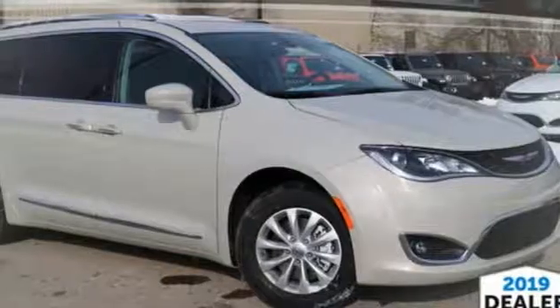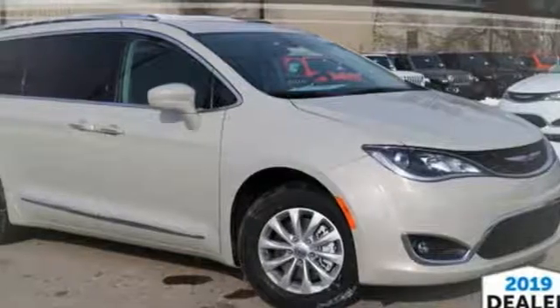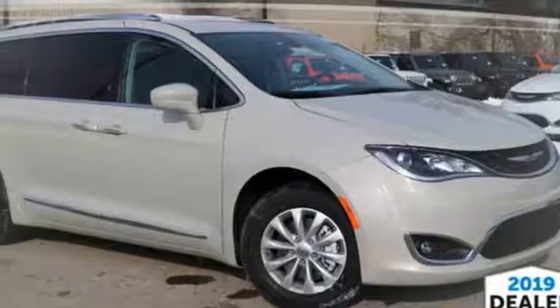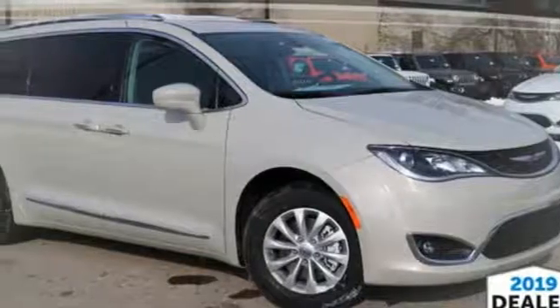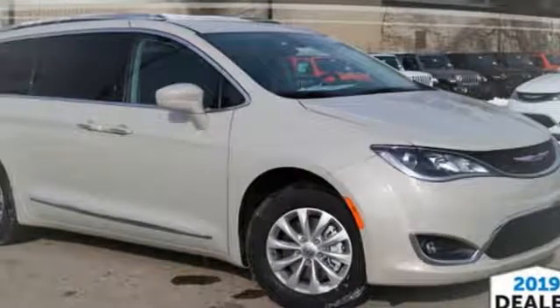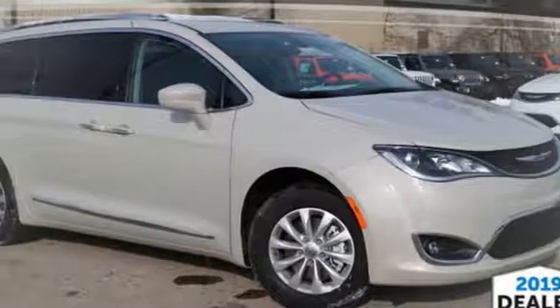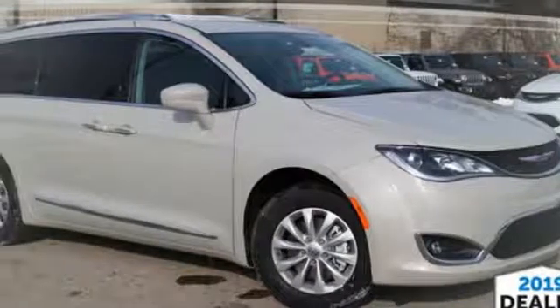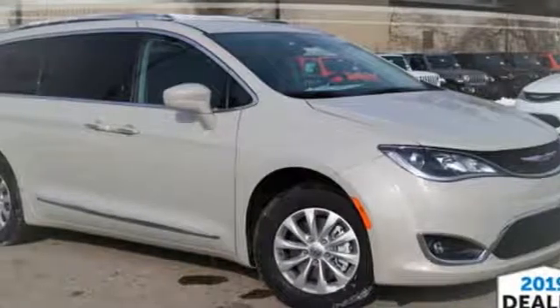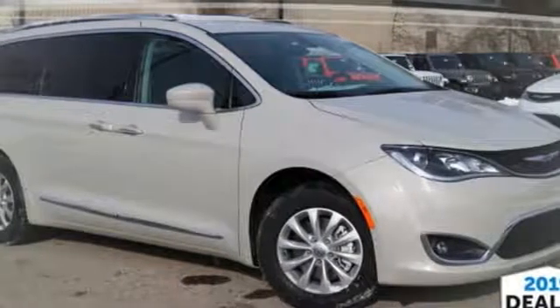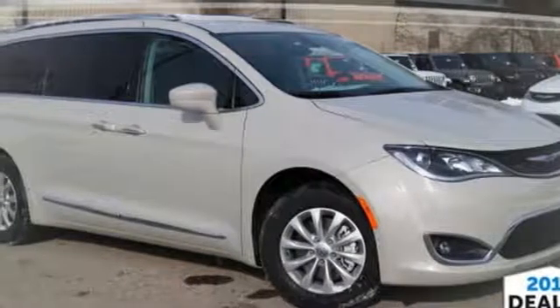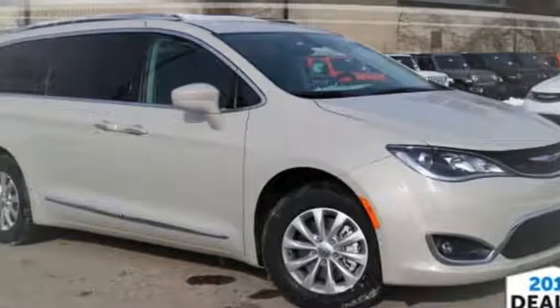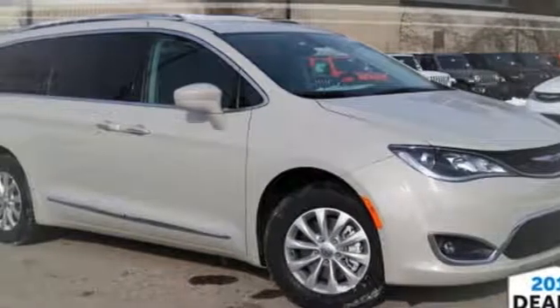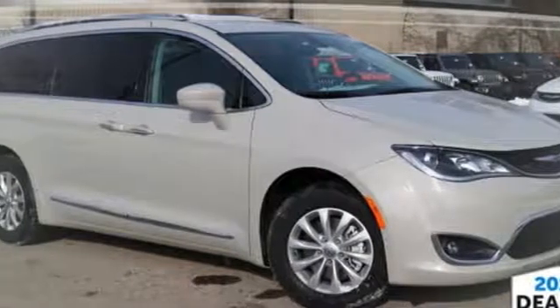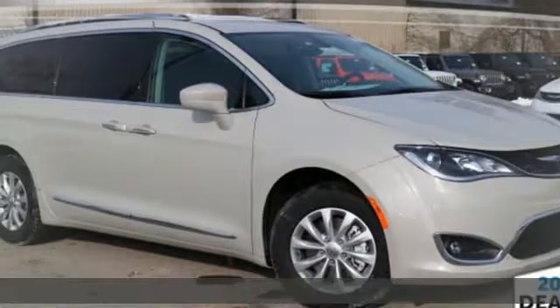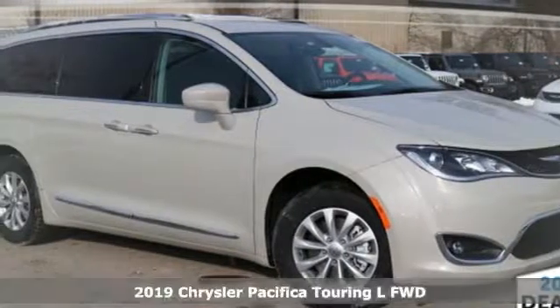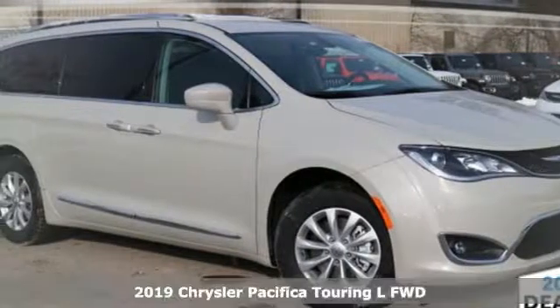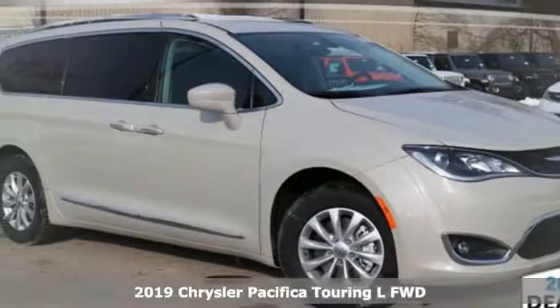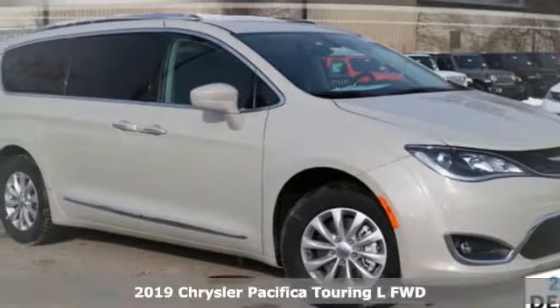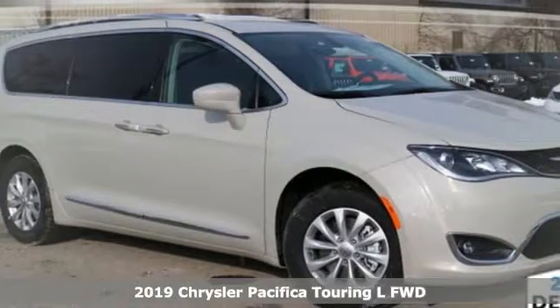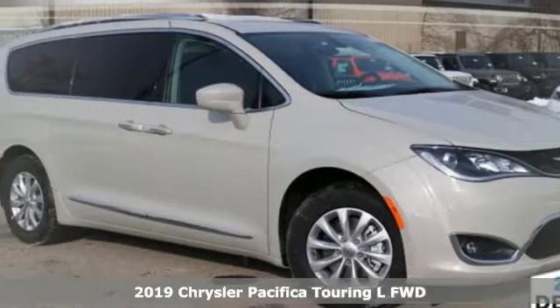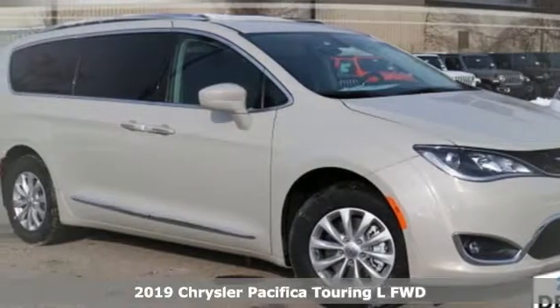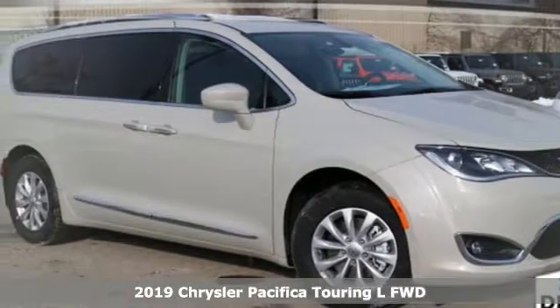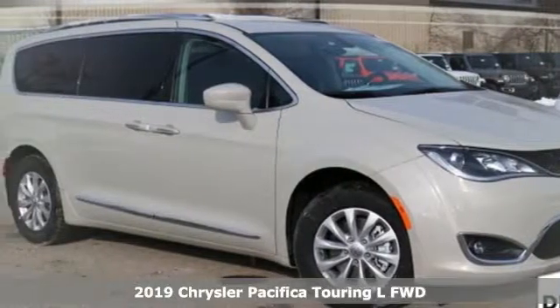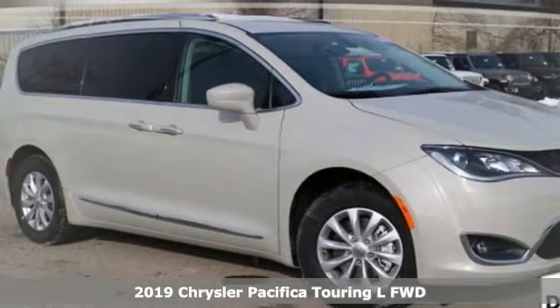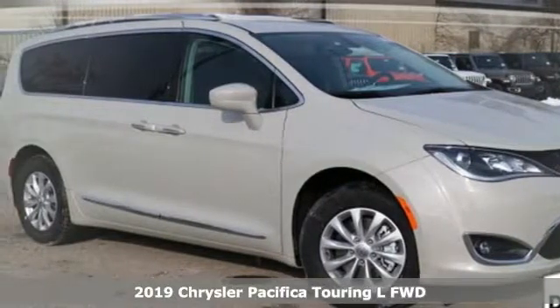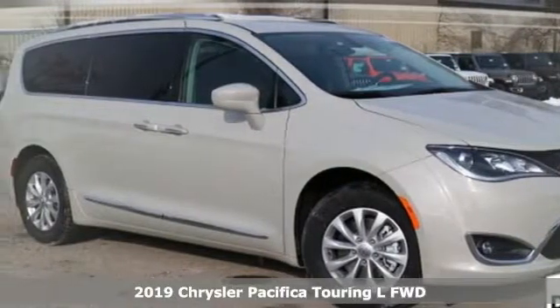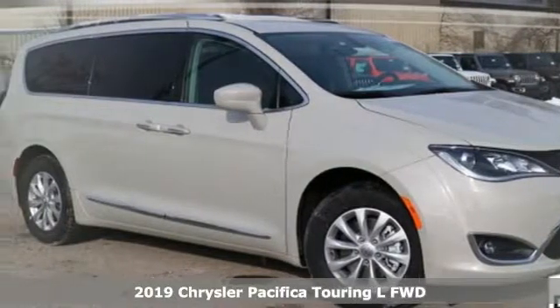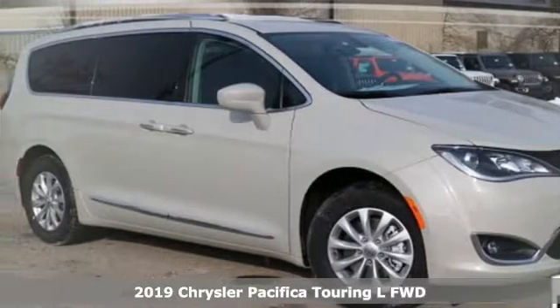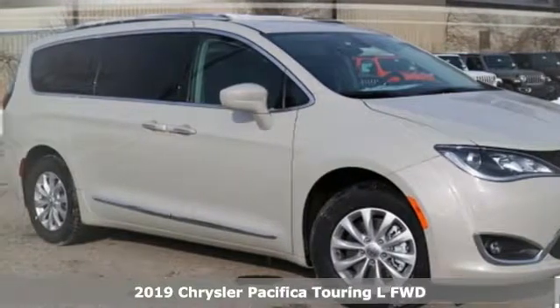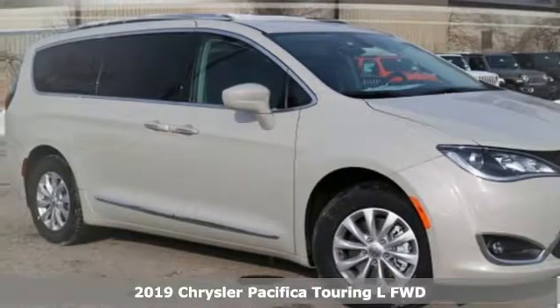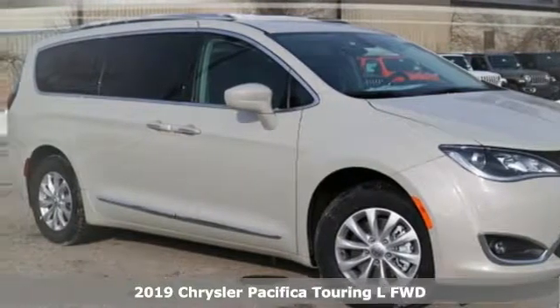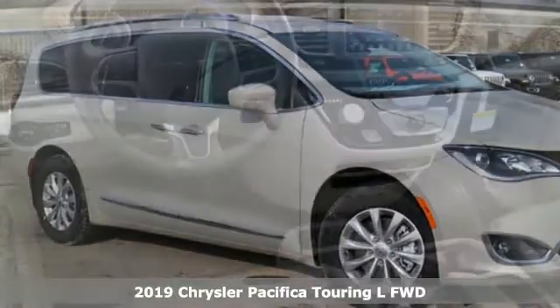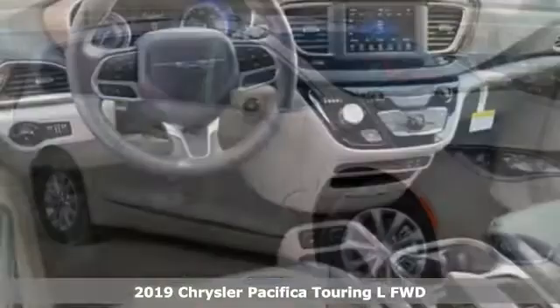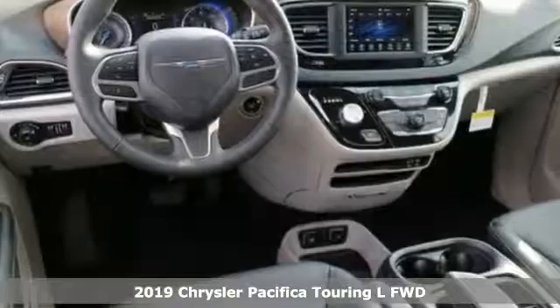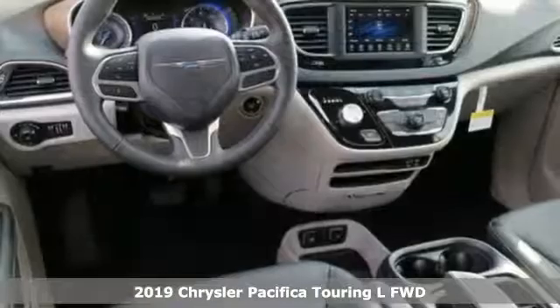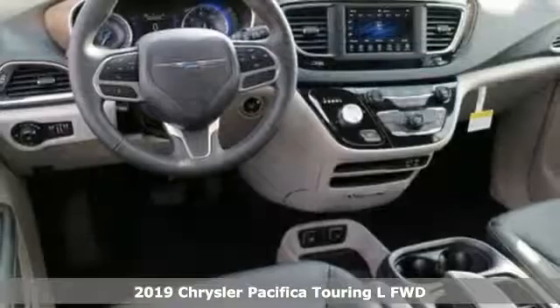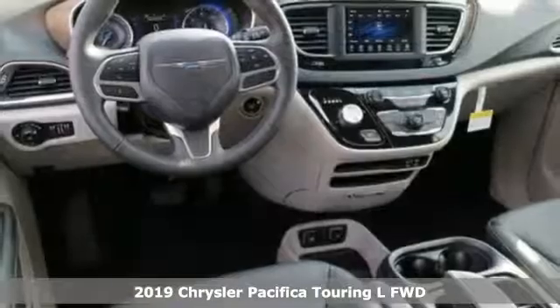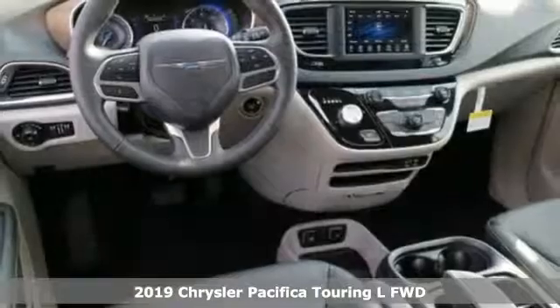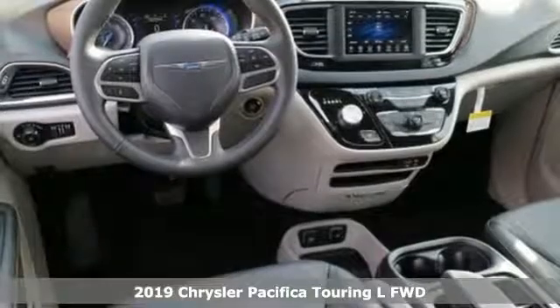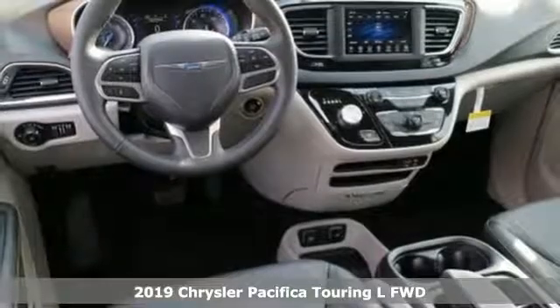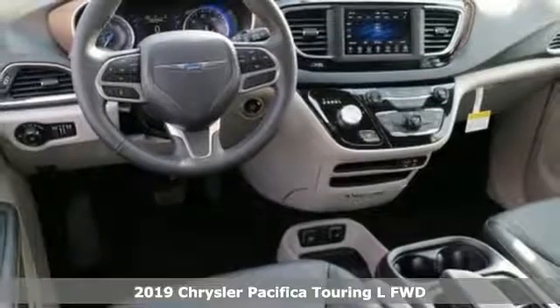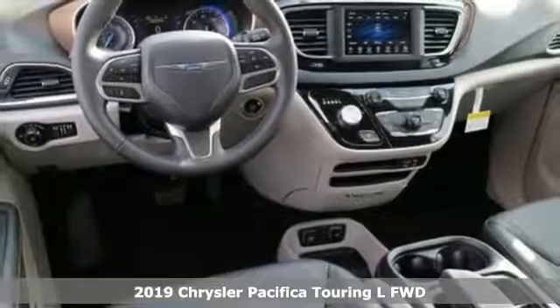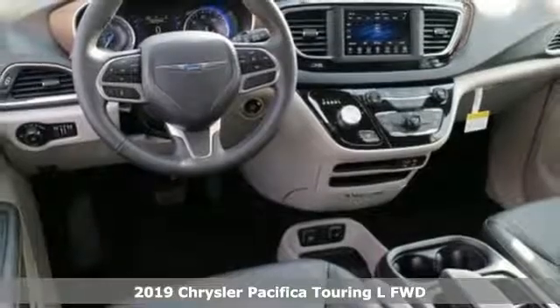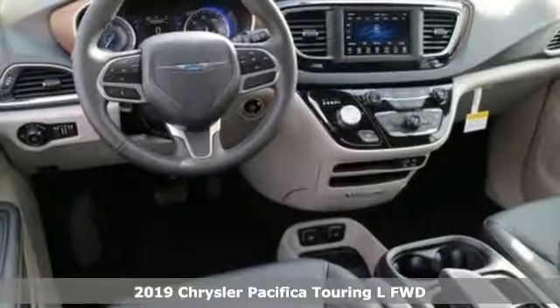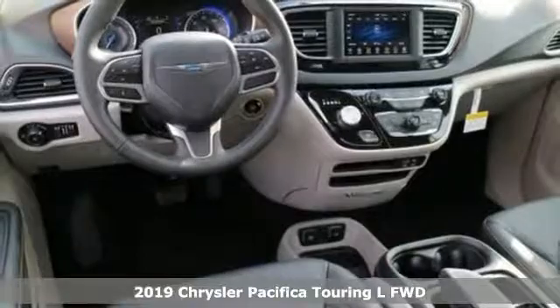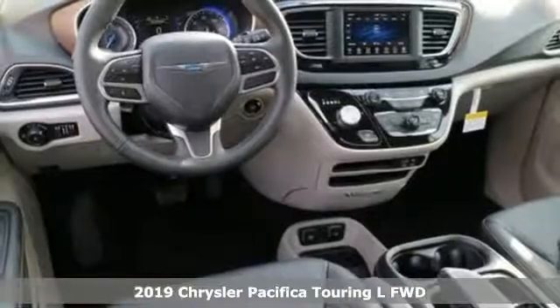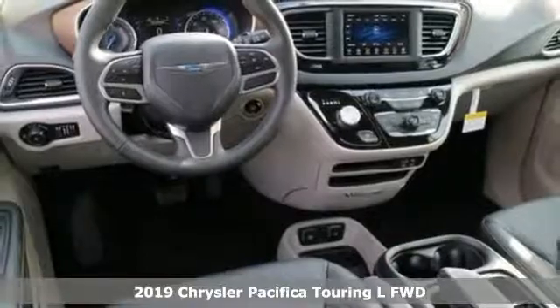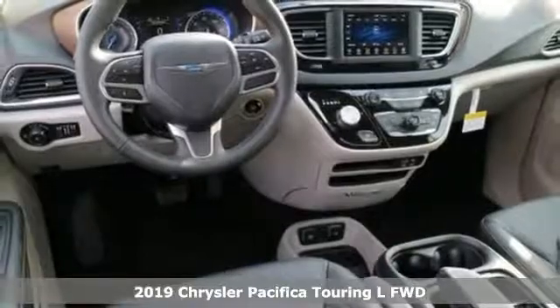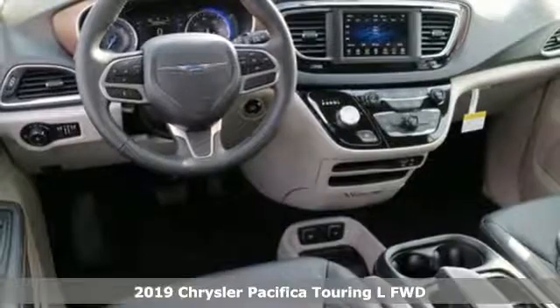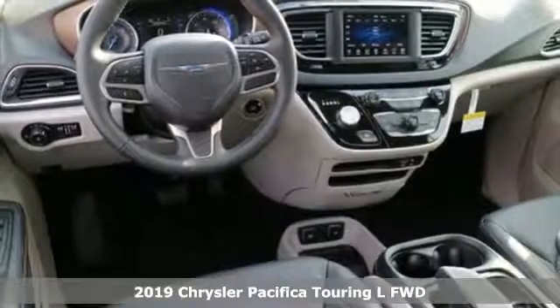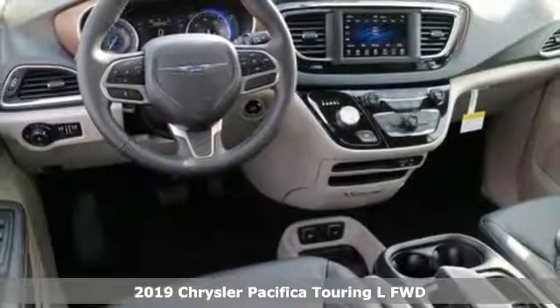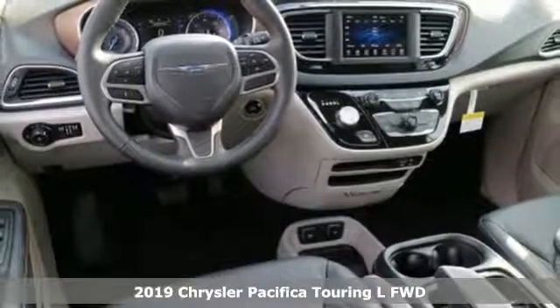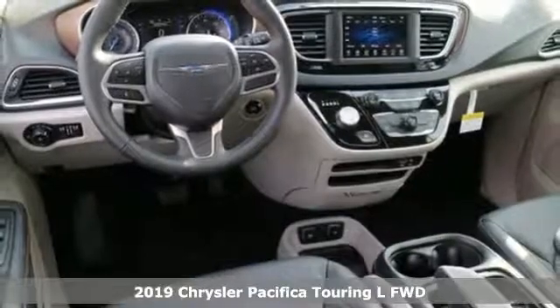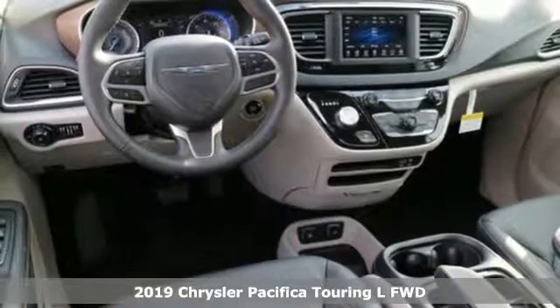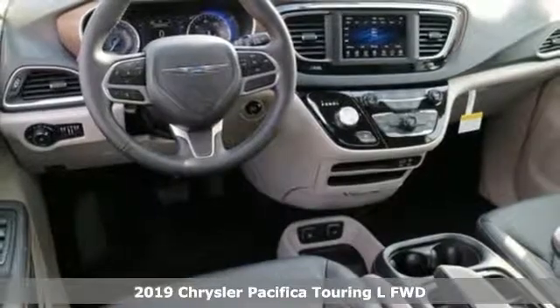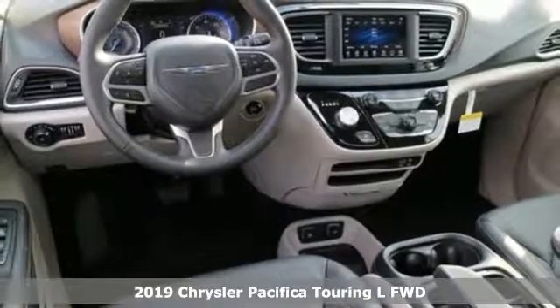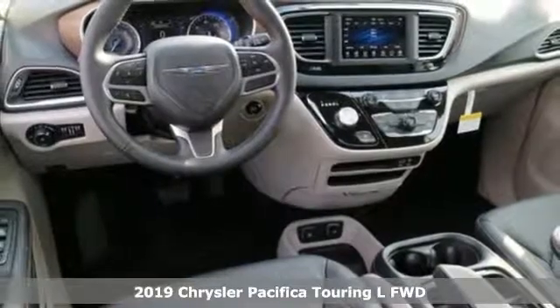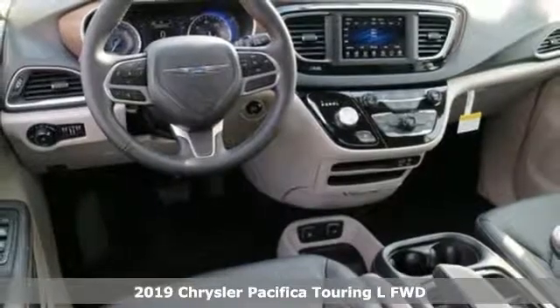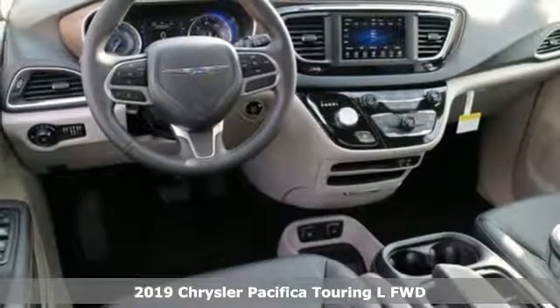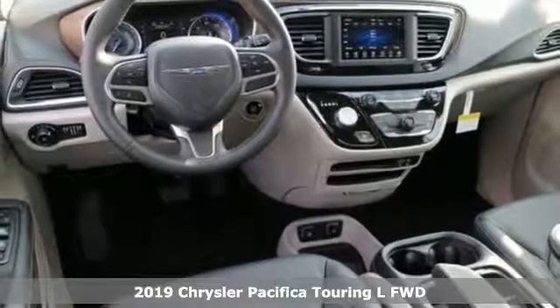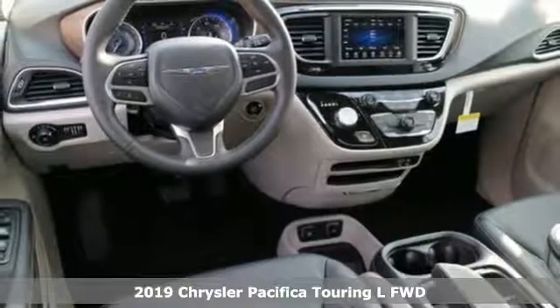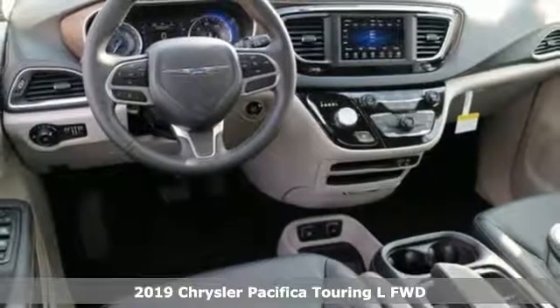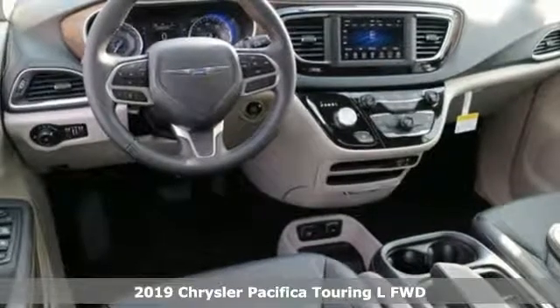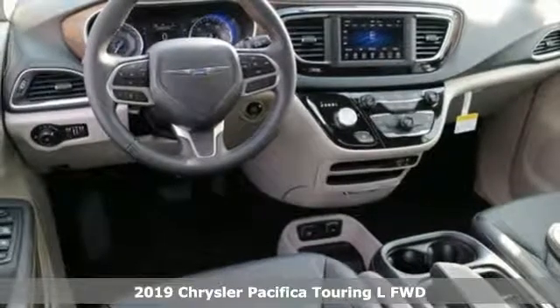It's a new 2019 Chrysler Pacifica — where top flight engineering meets affordable luxury.